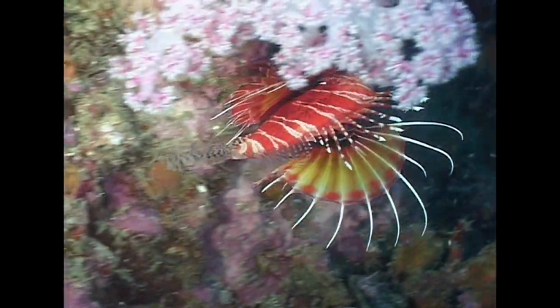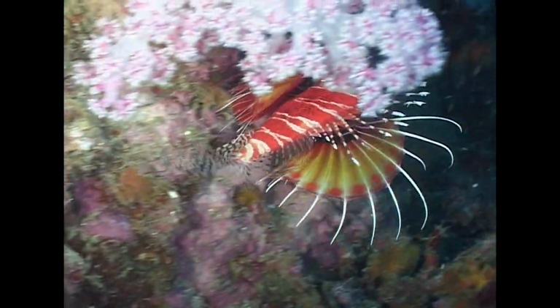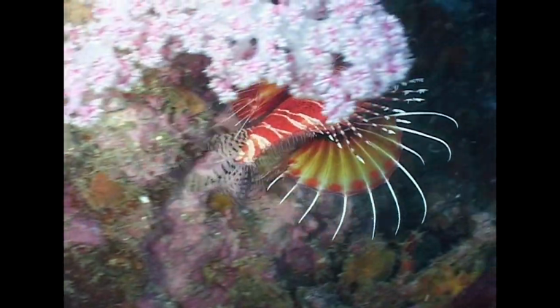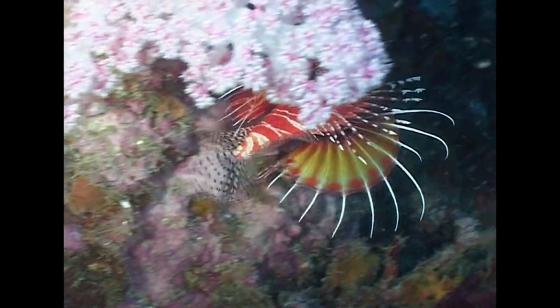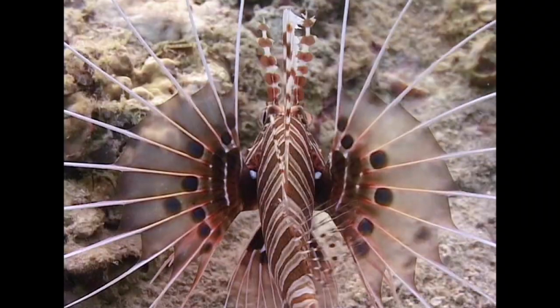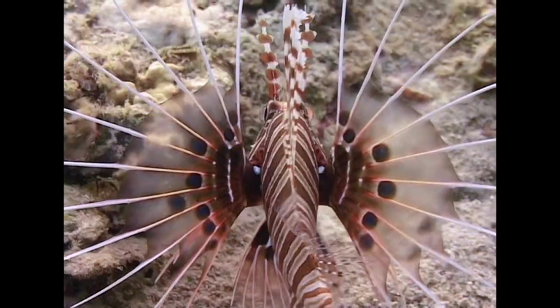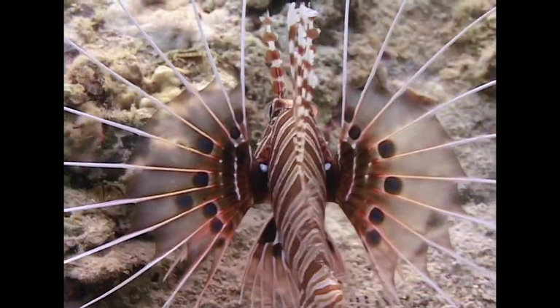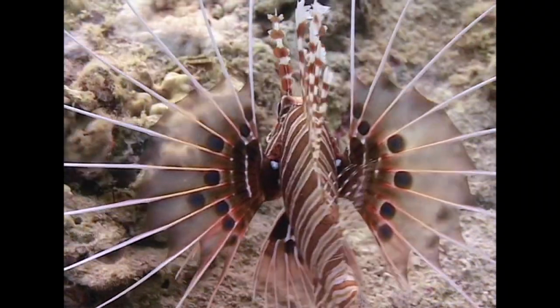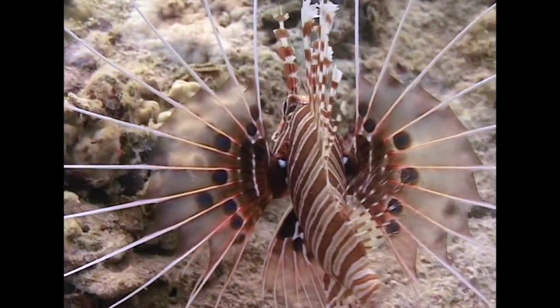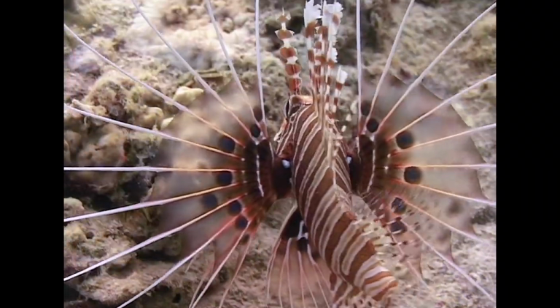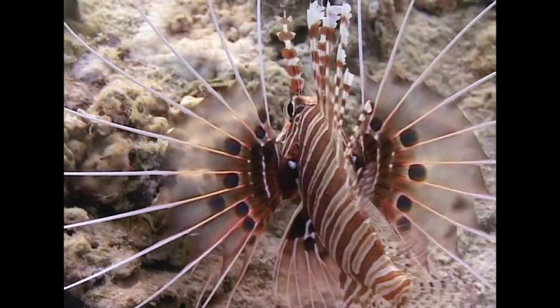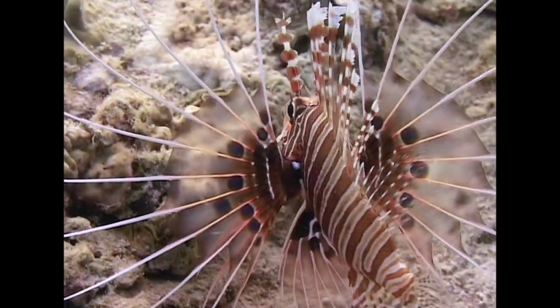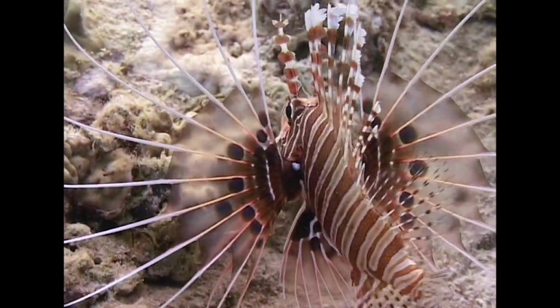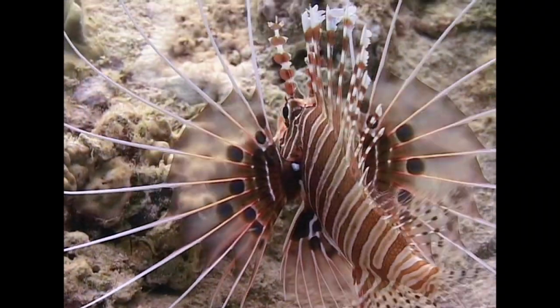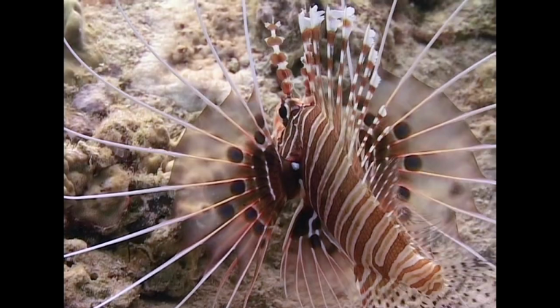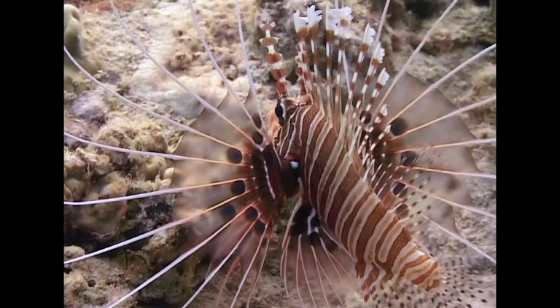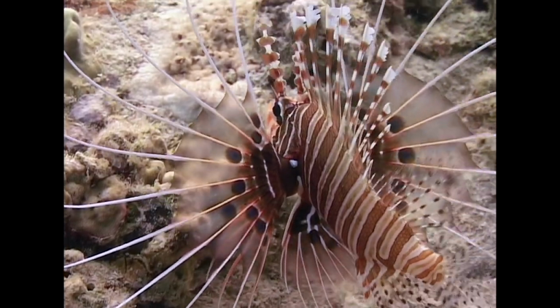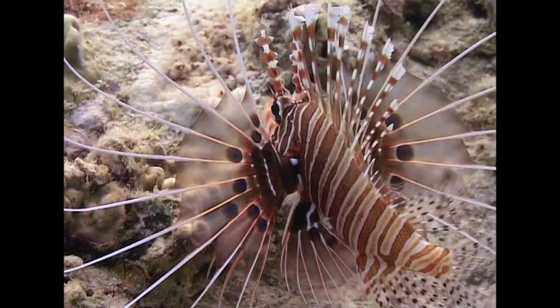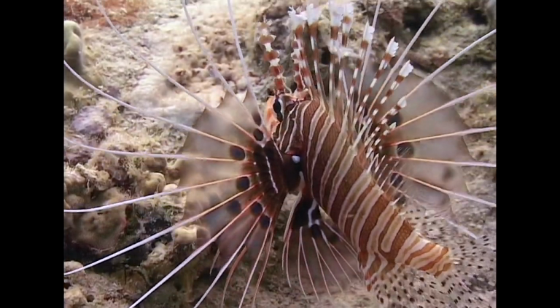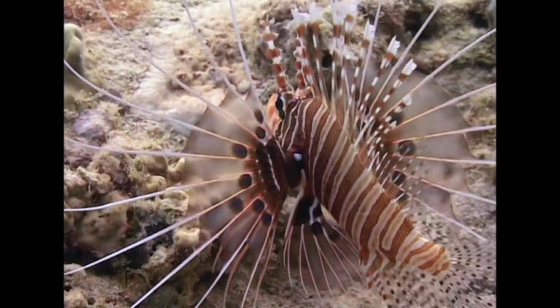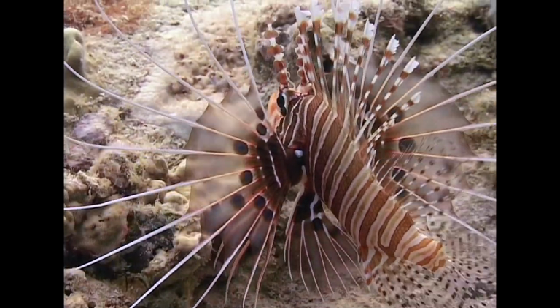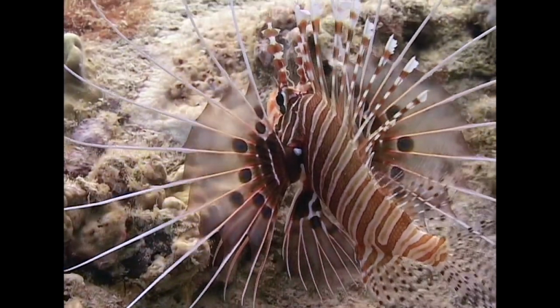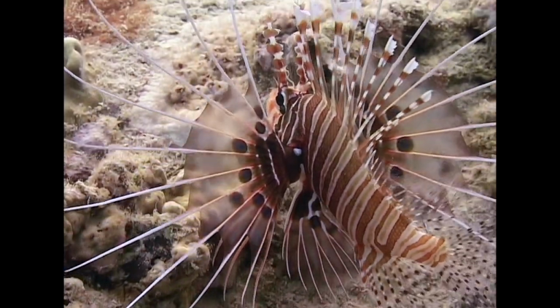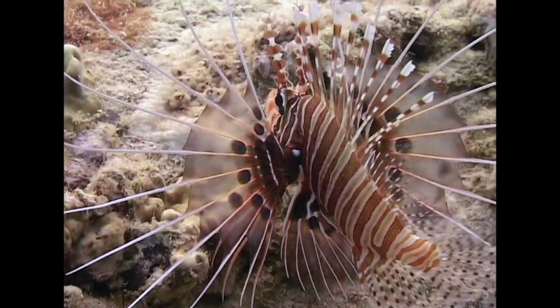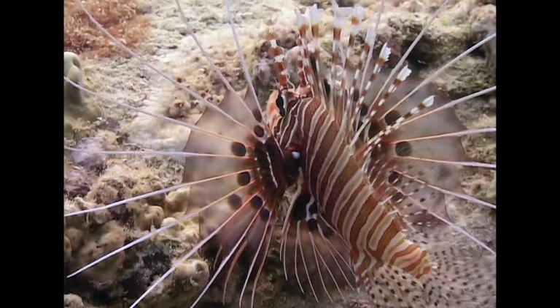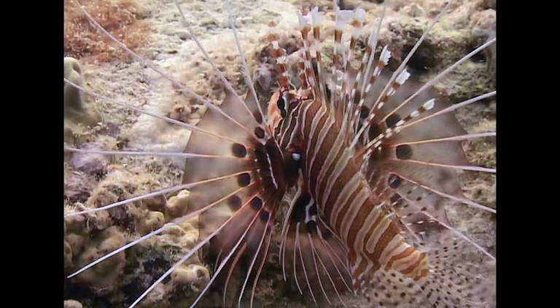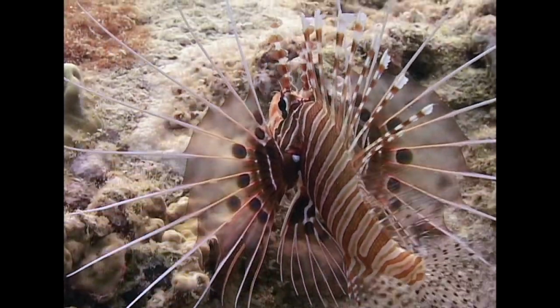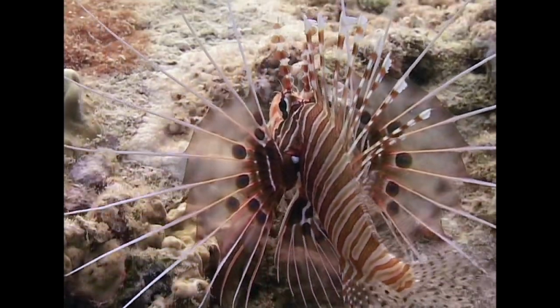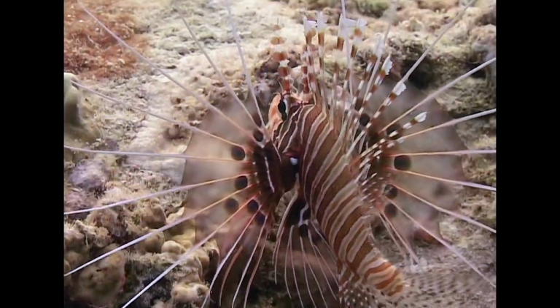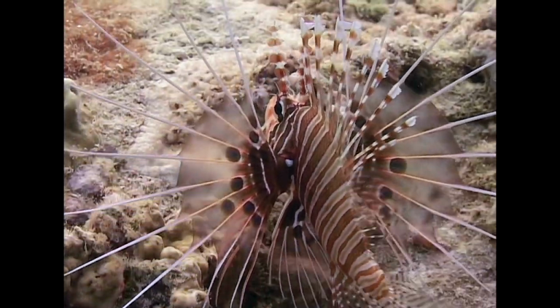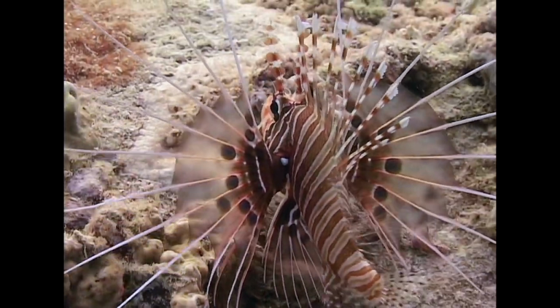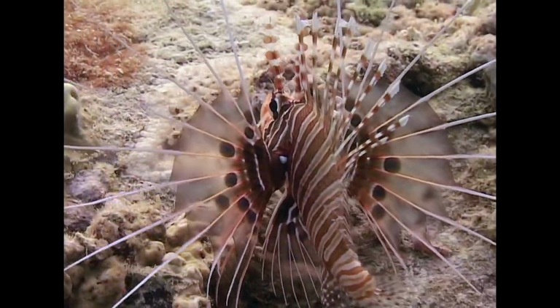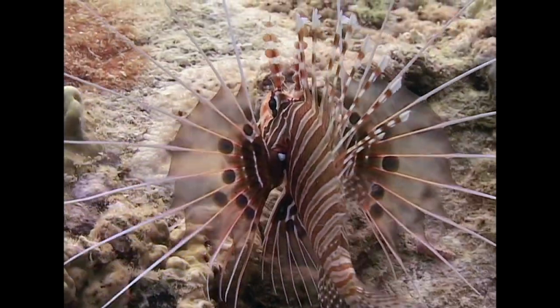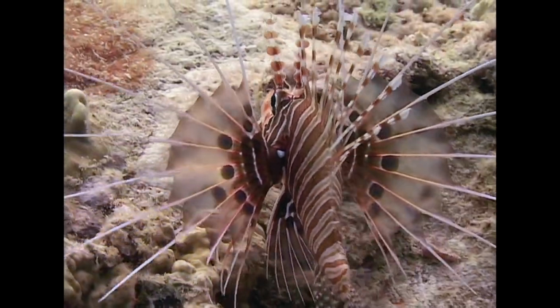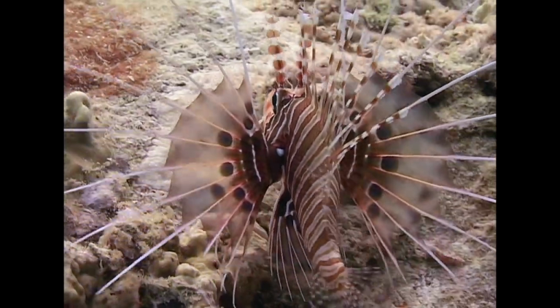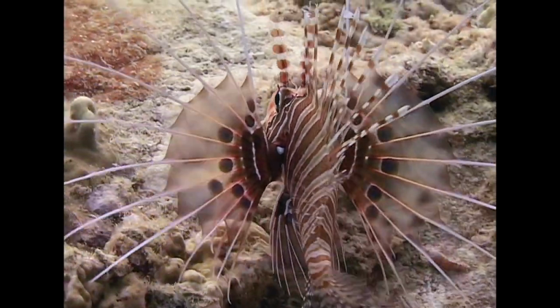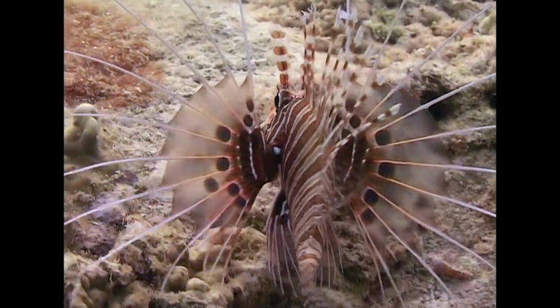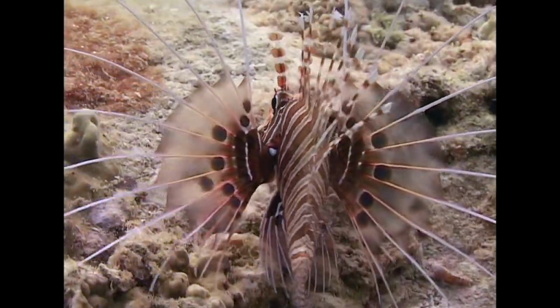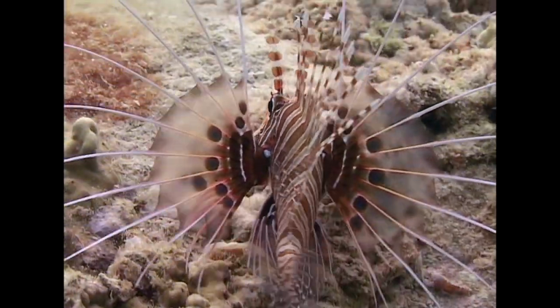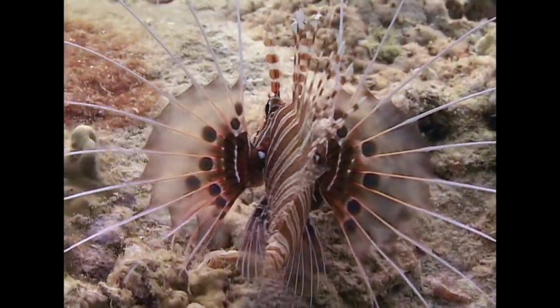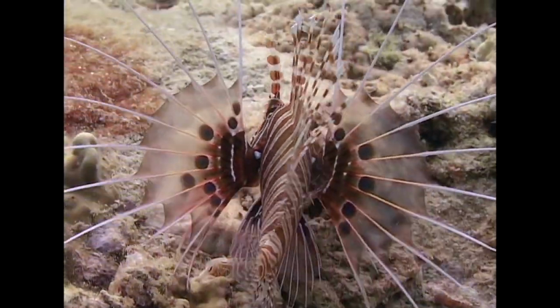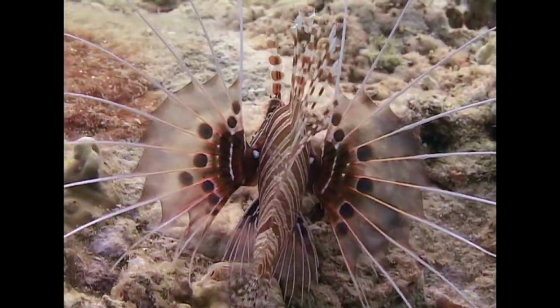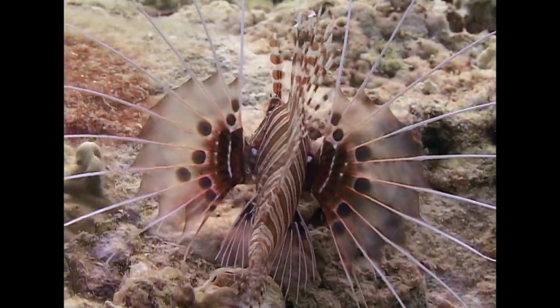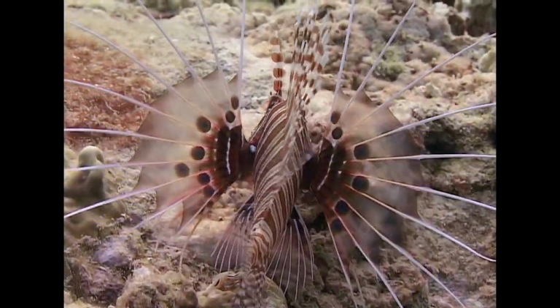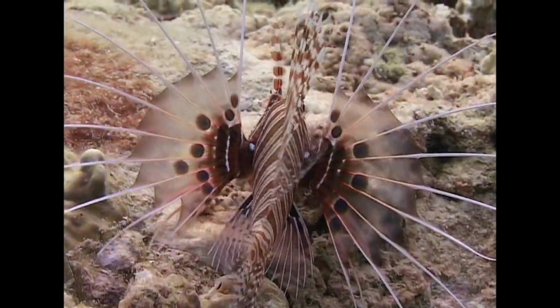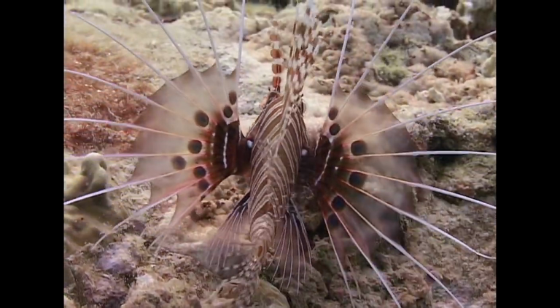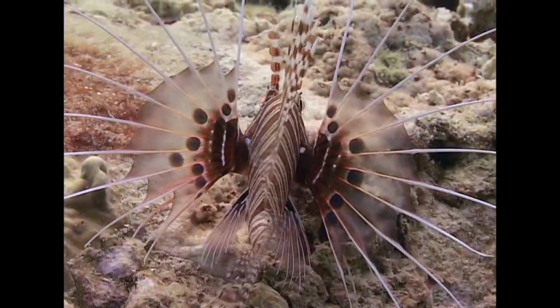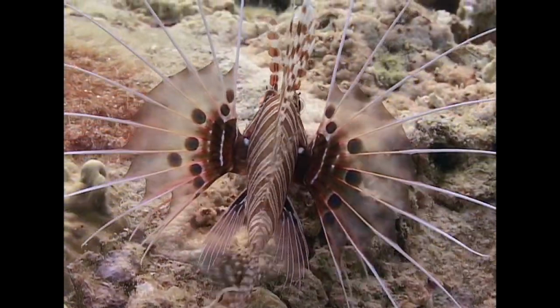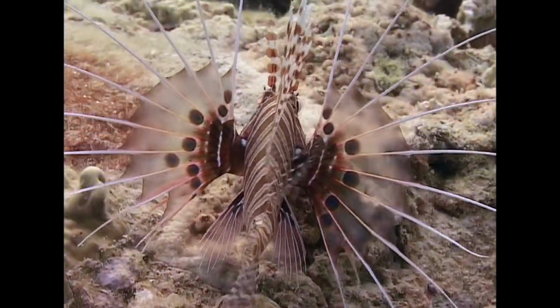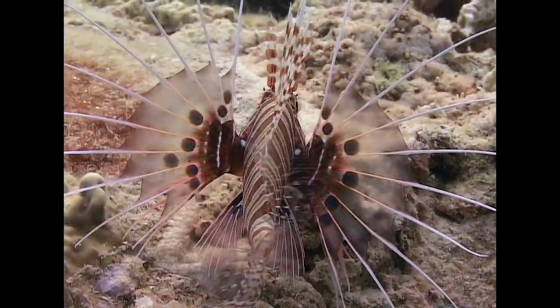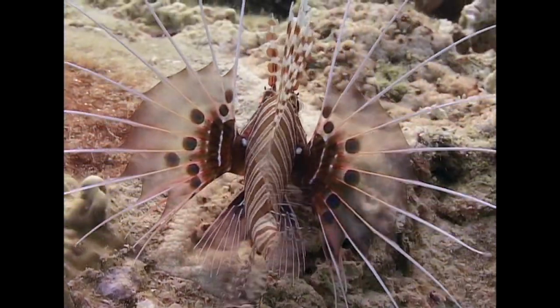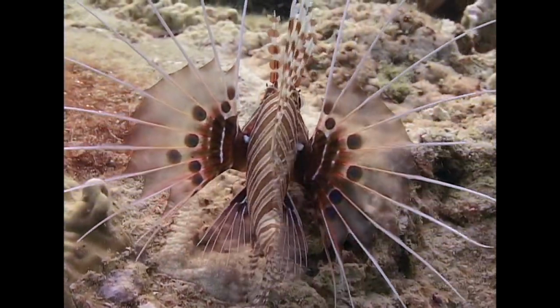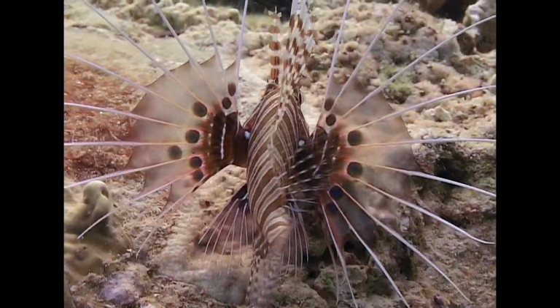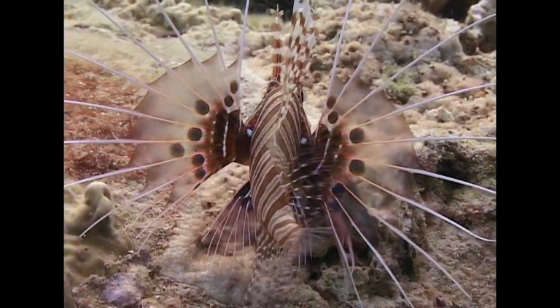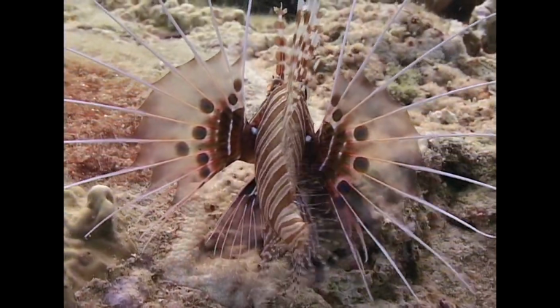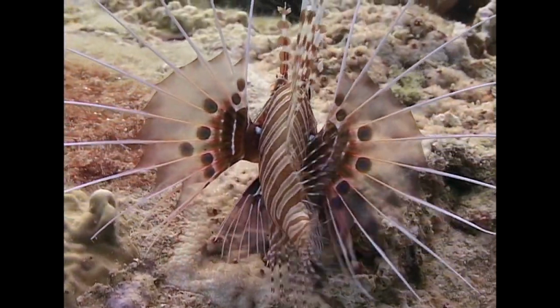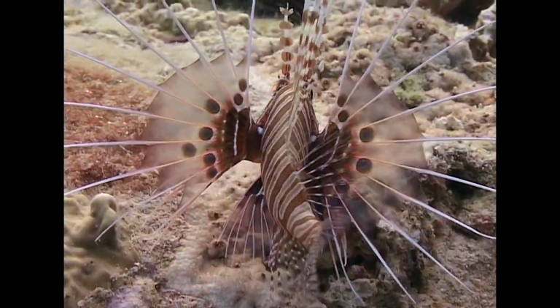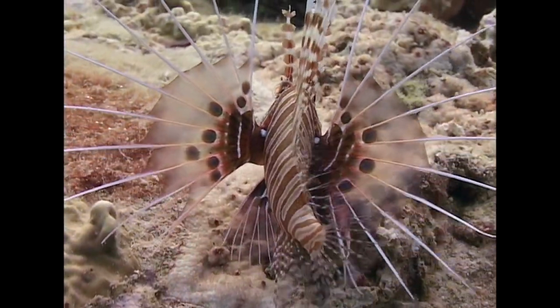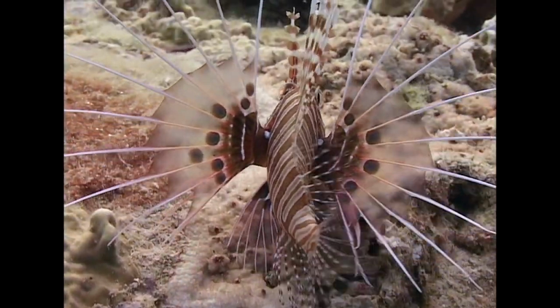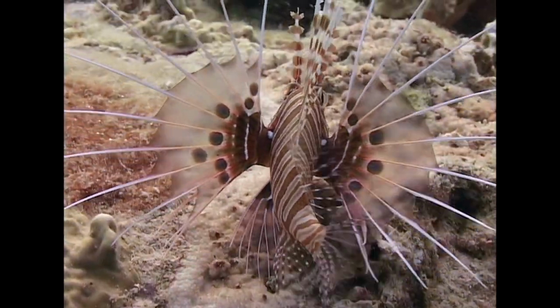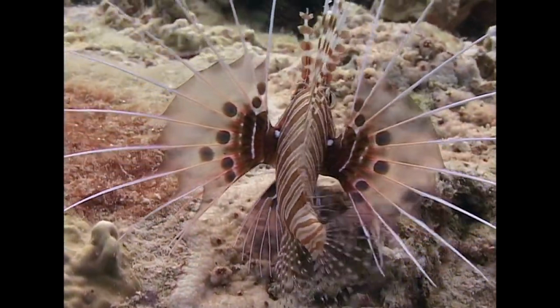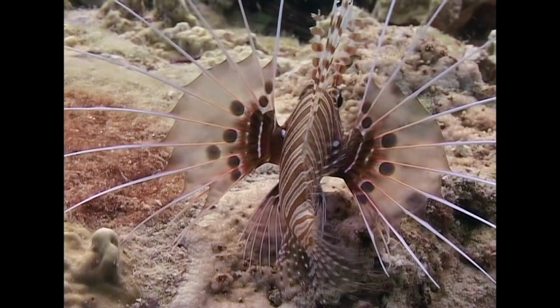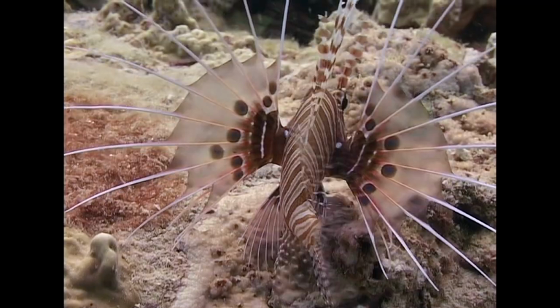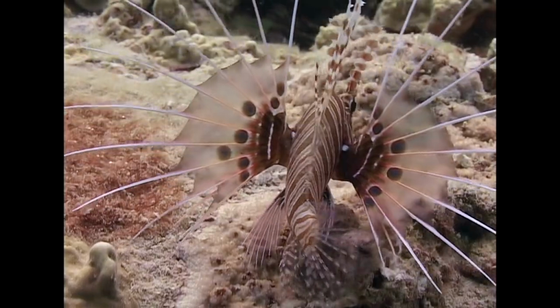The spotfin lionfish is a more common sight. Its fins are almost completely transparent.